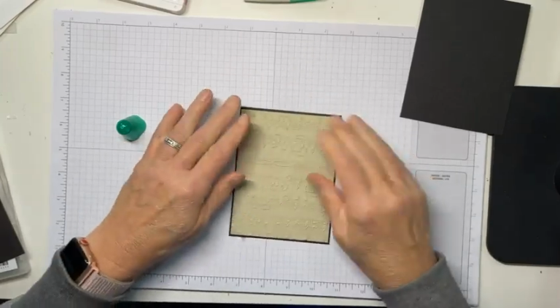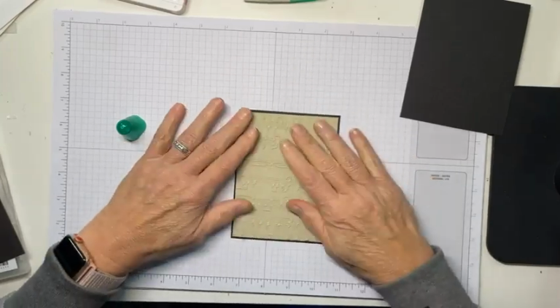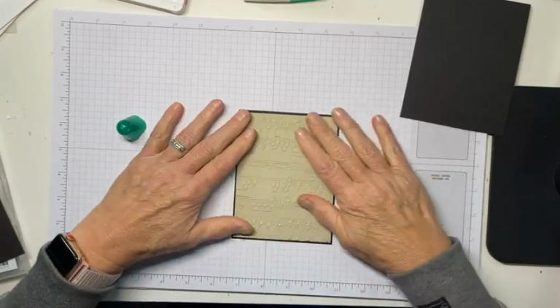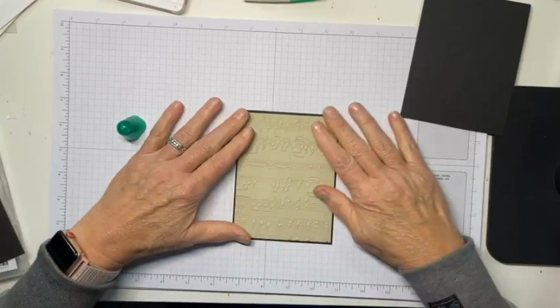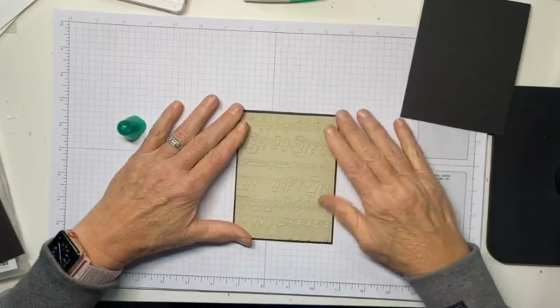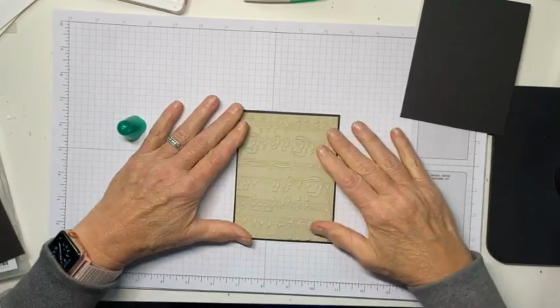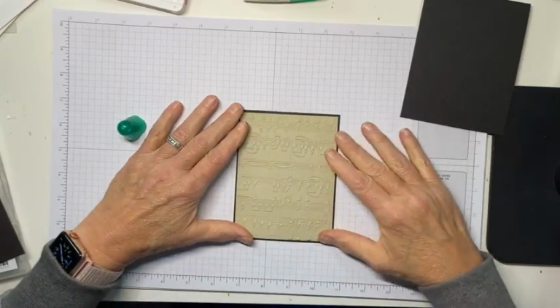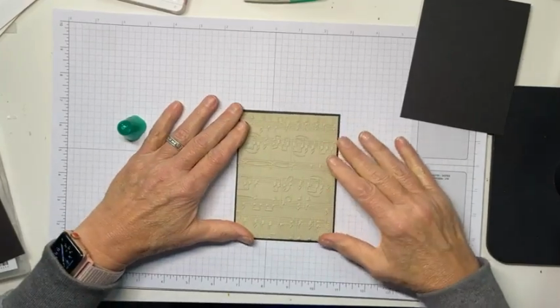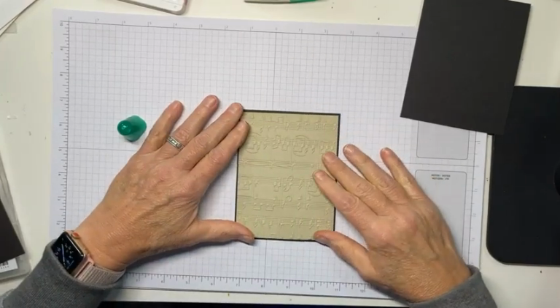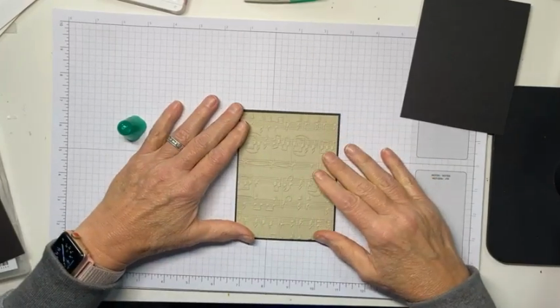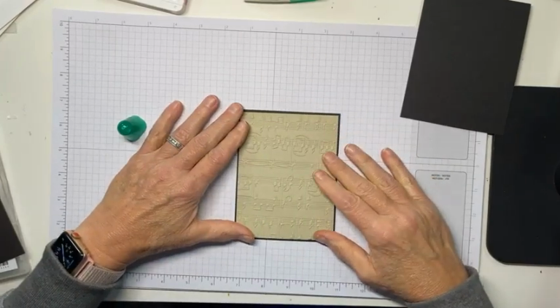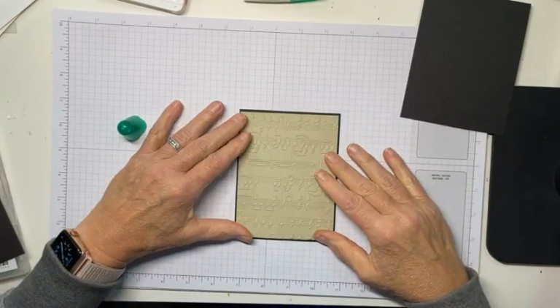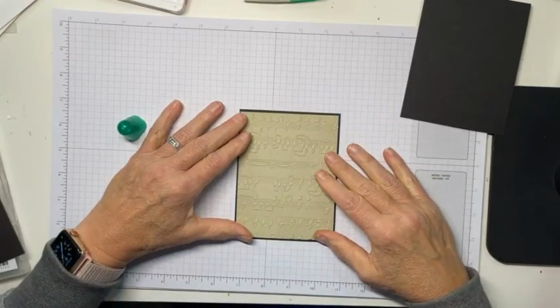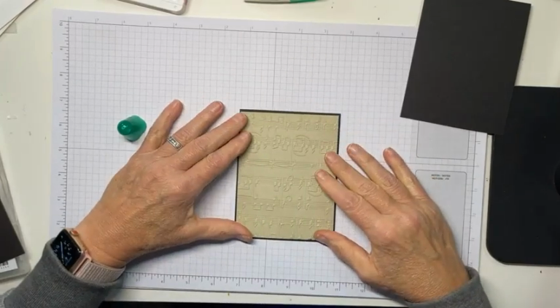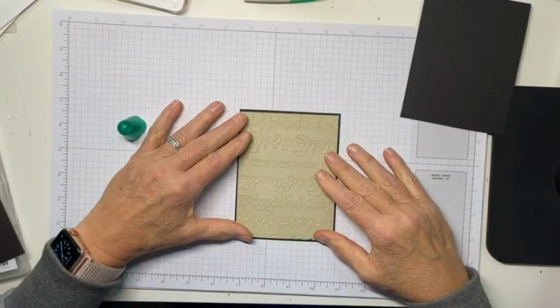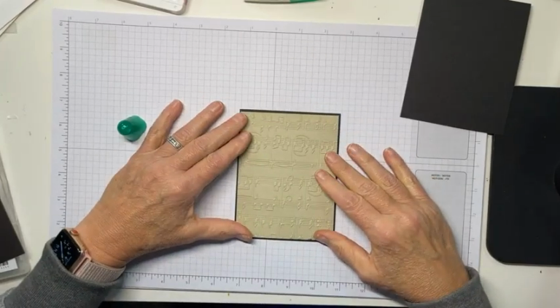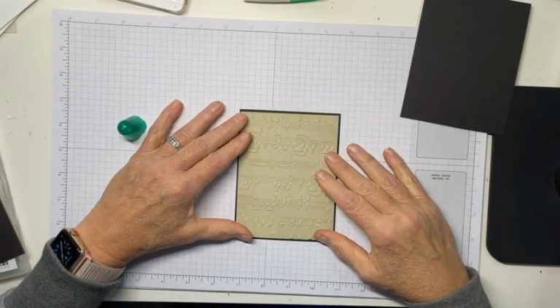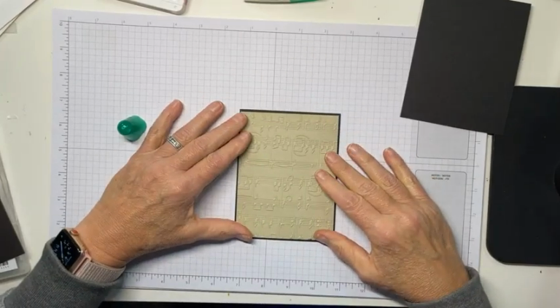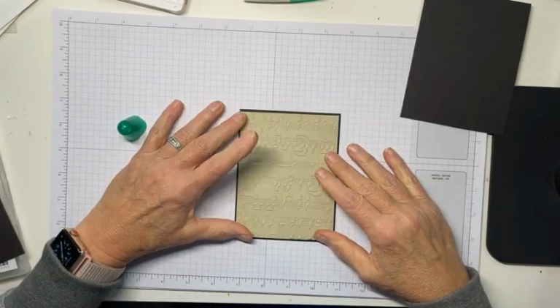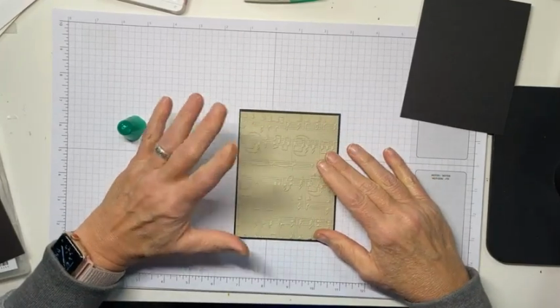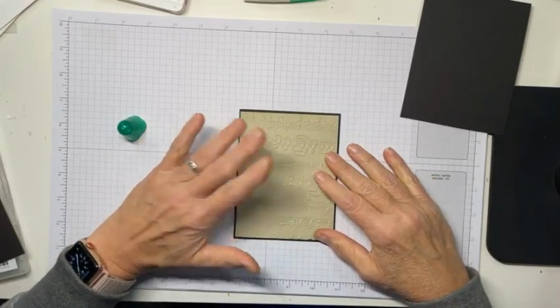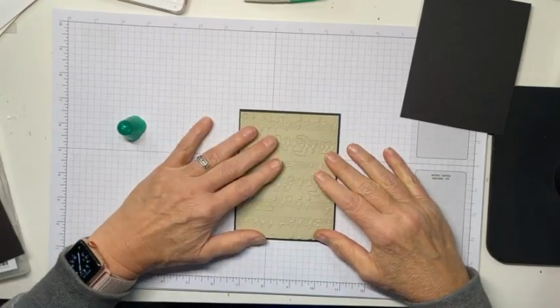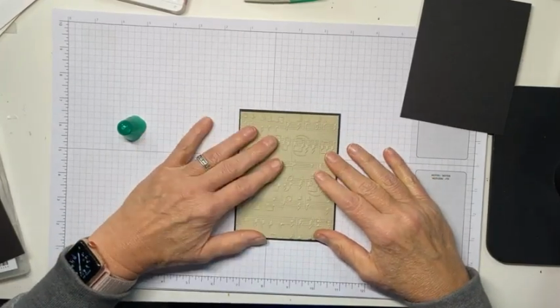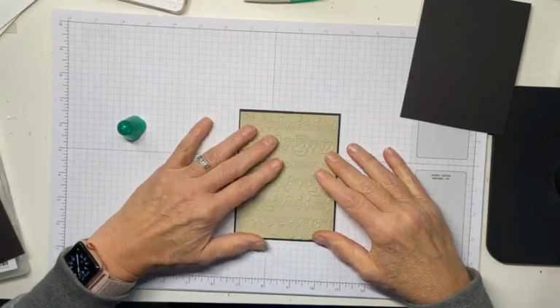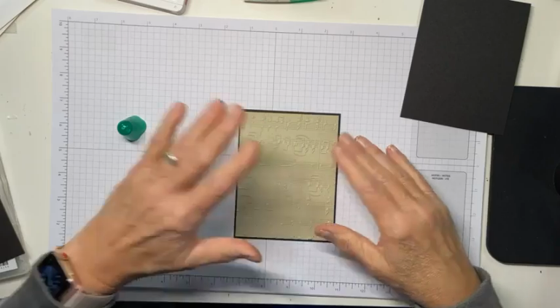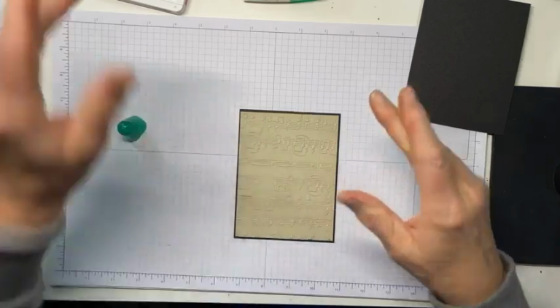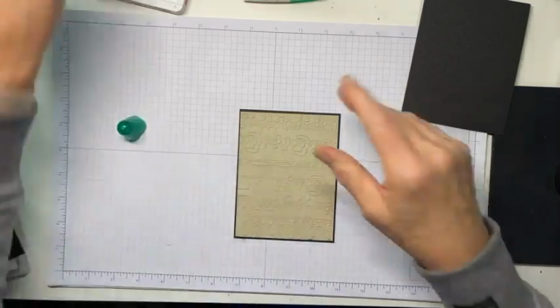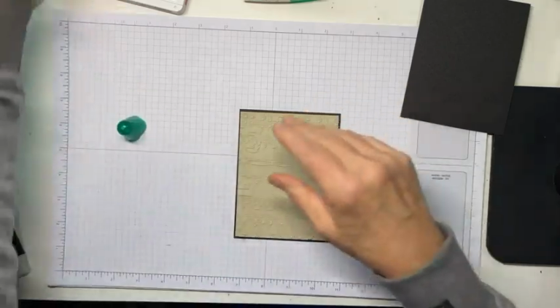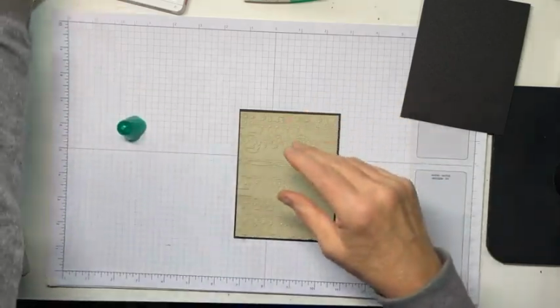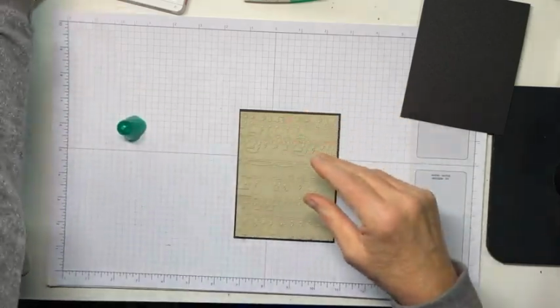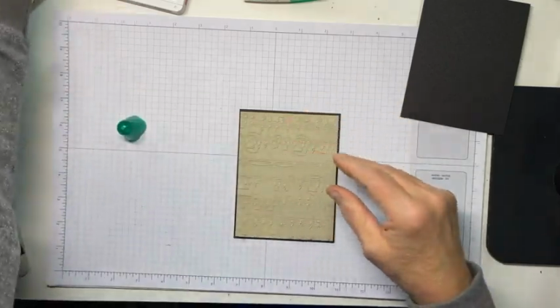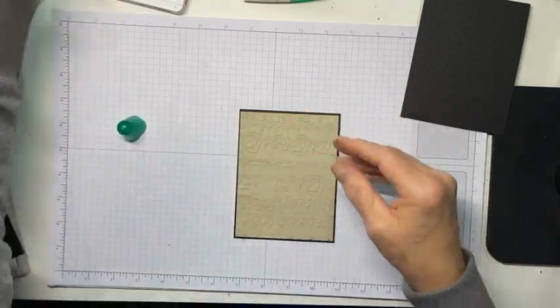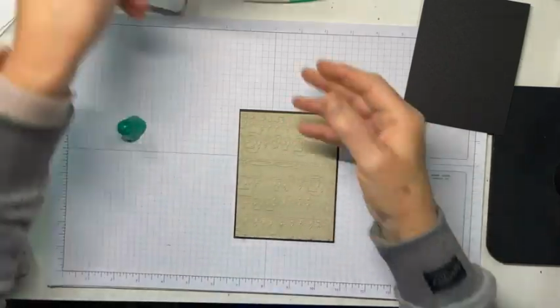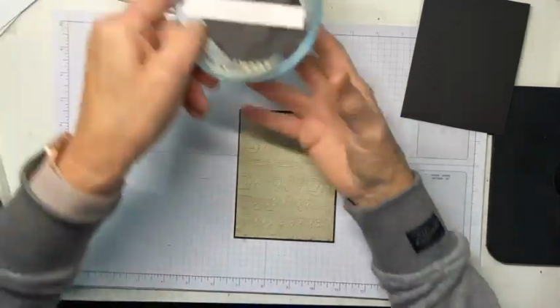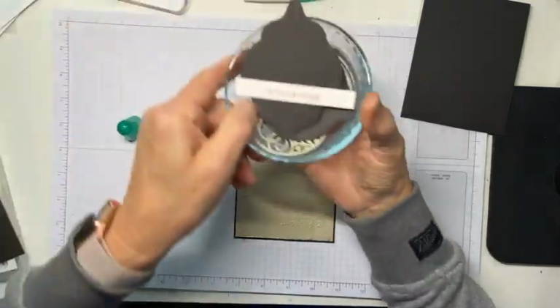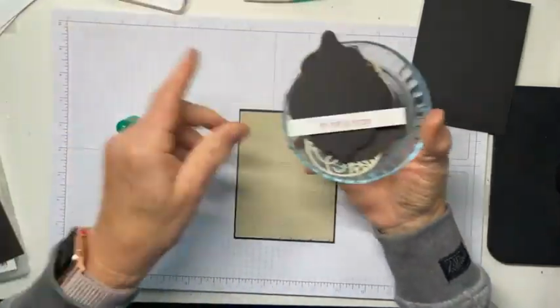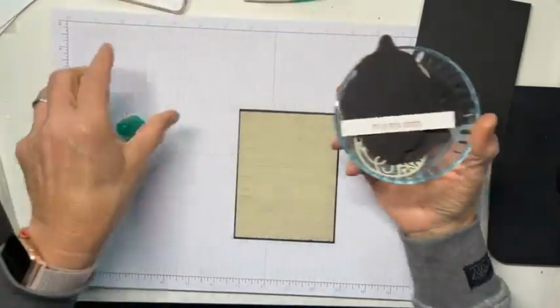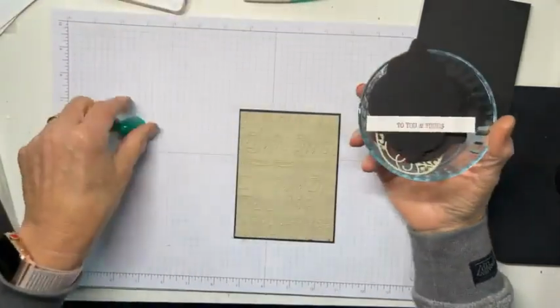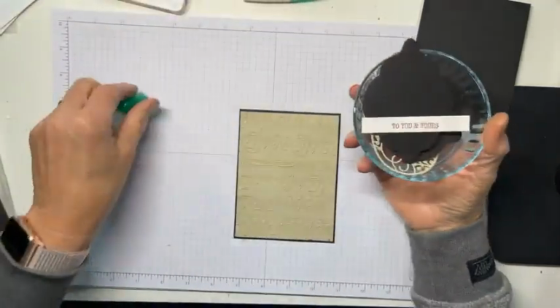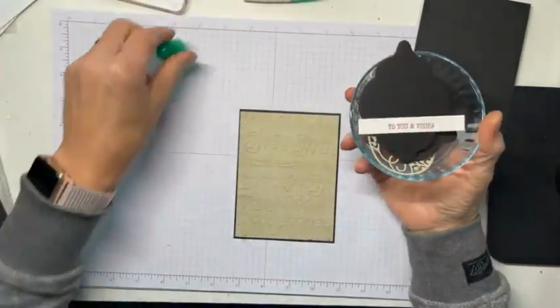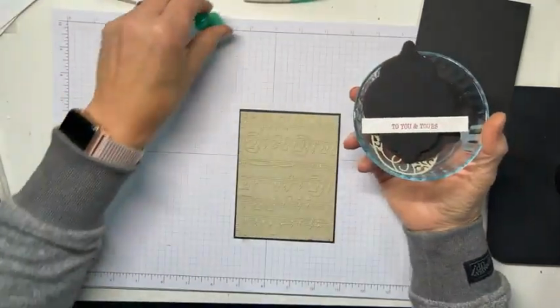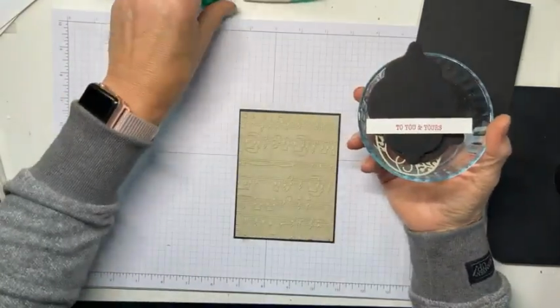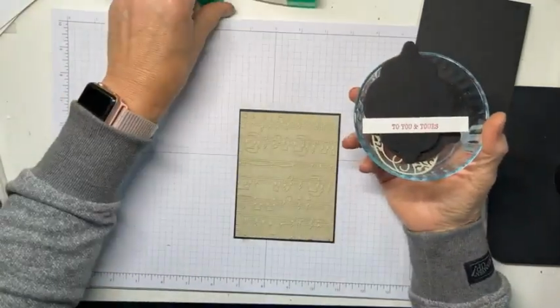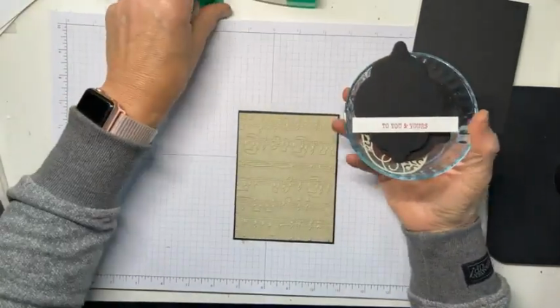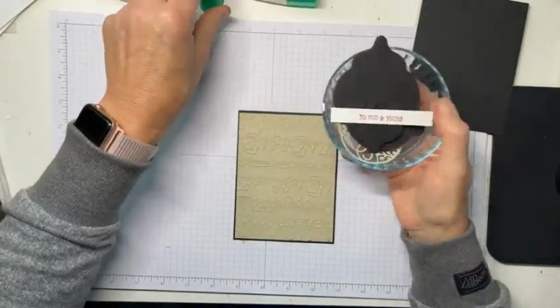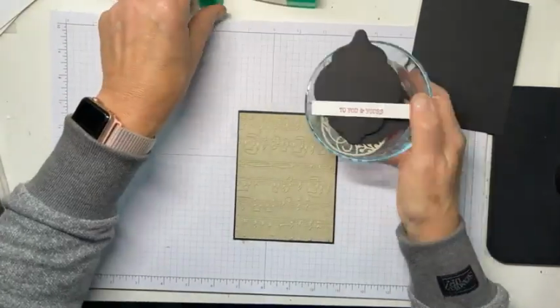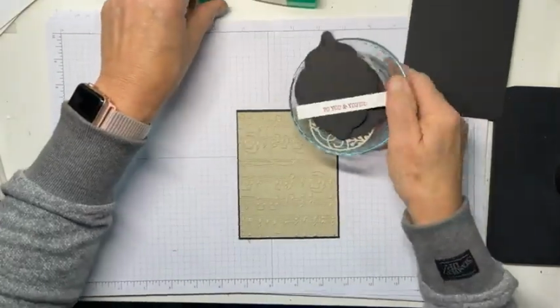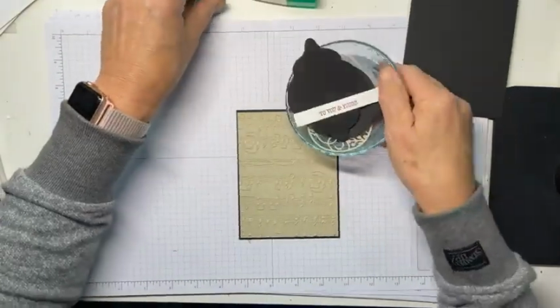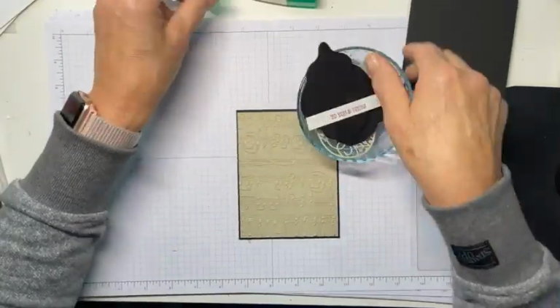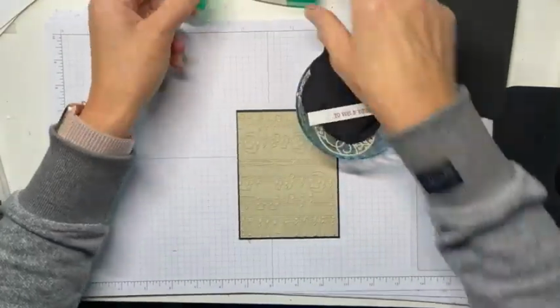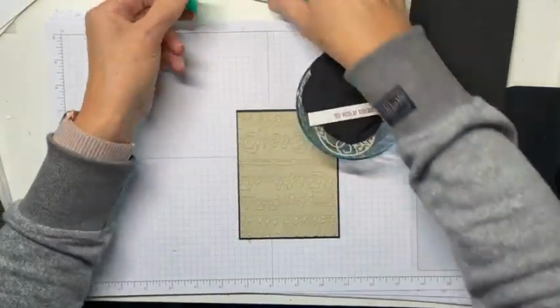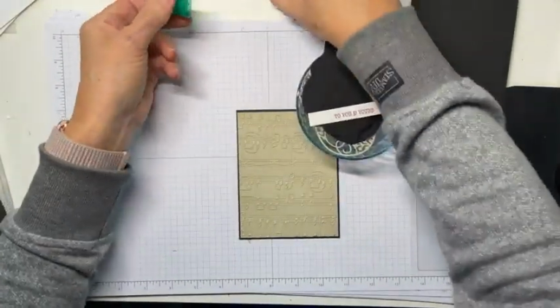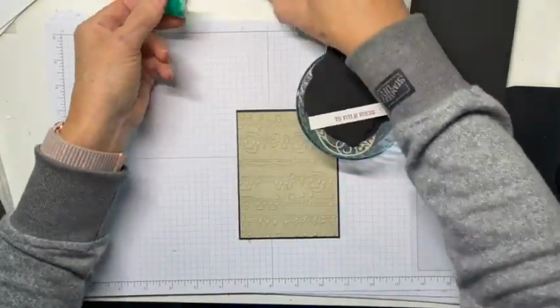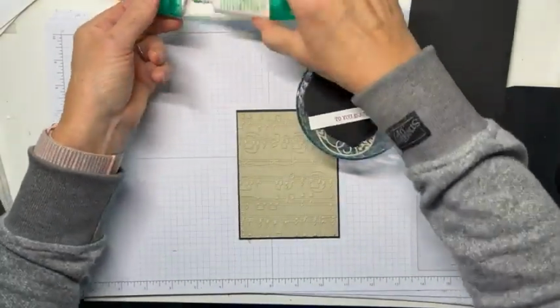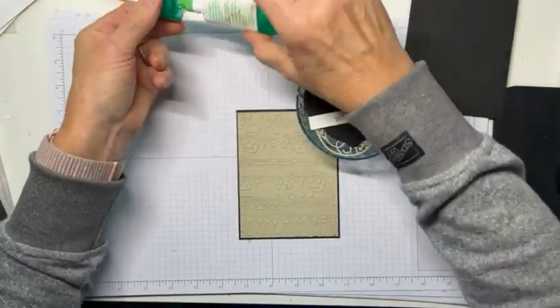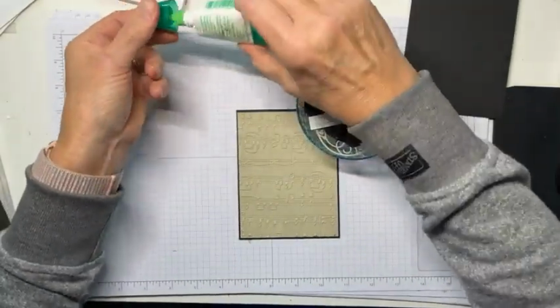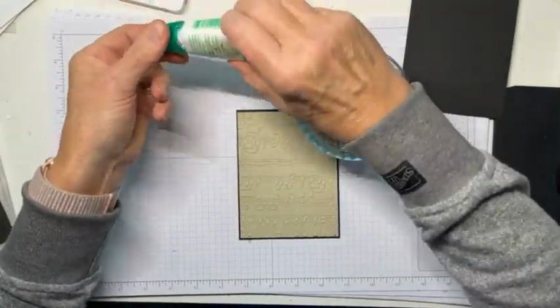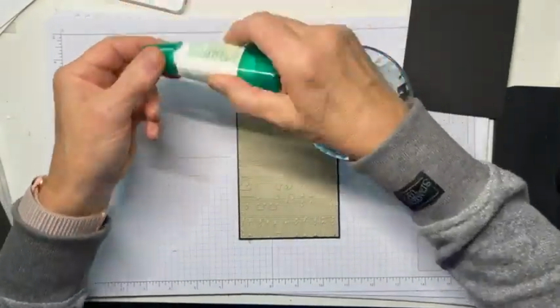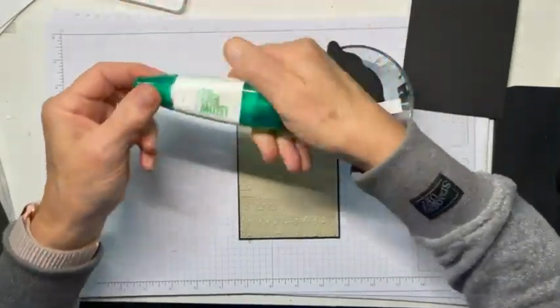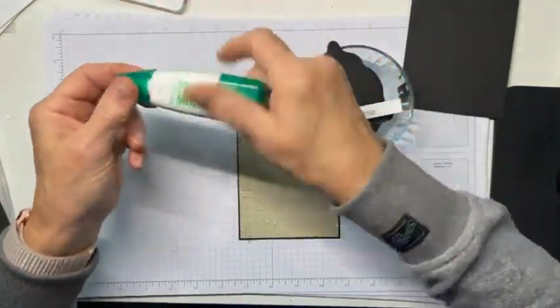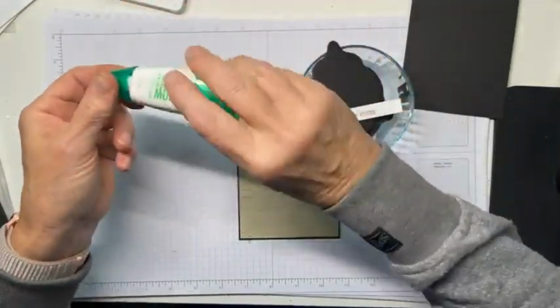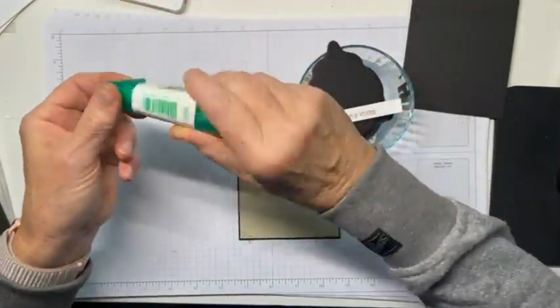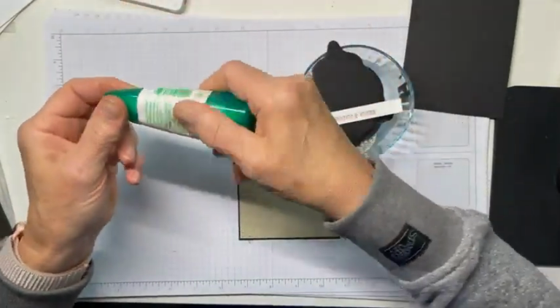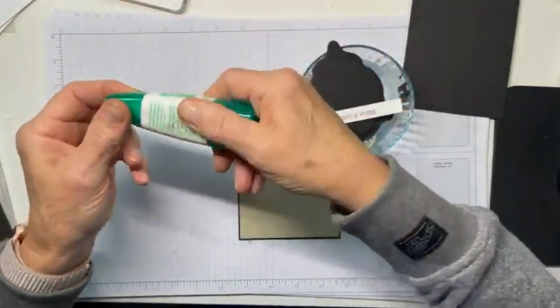So there we have our card front. Now we're going to make us some ornaments.